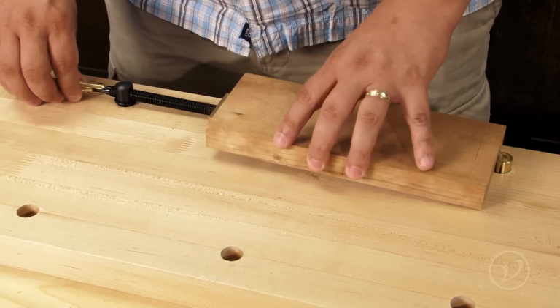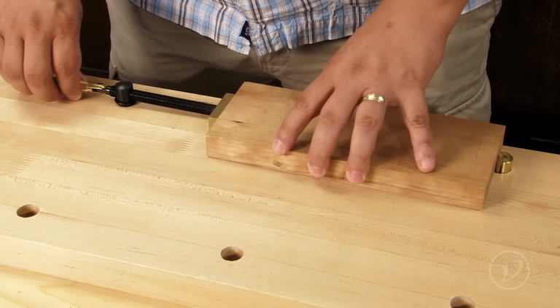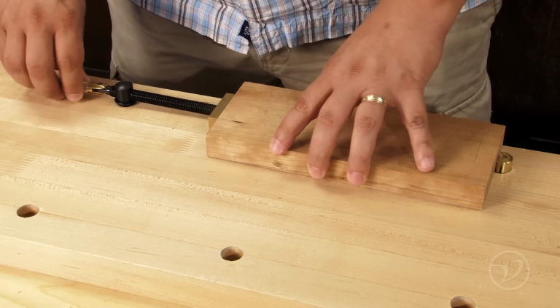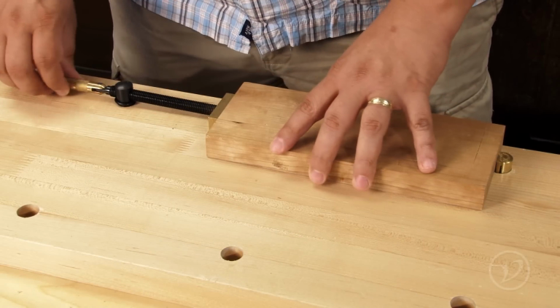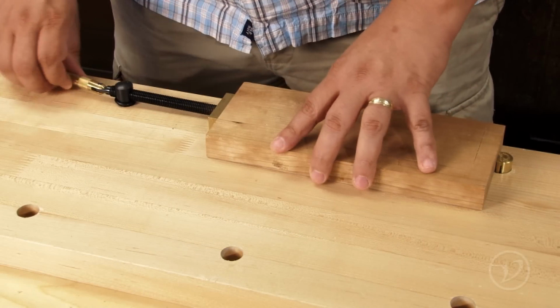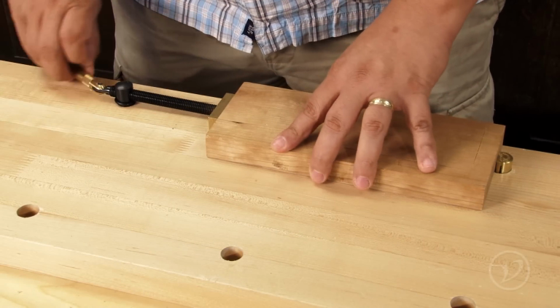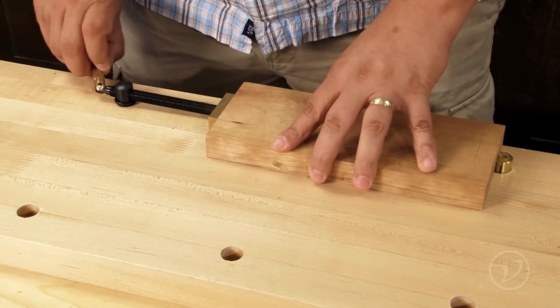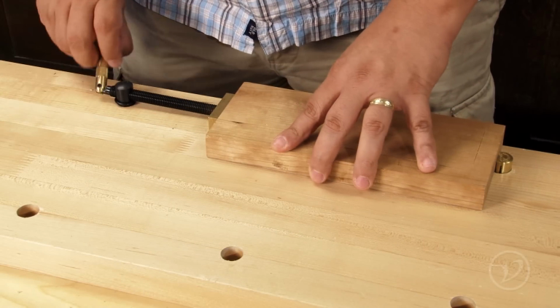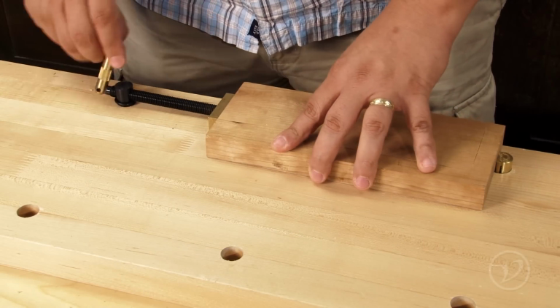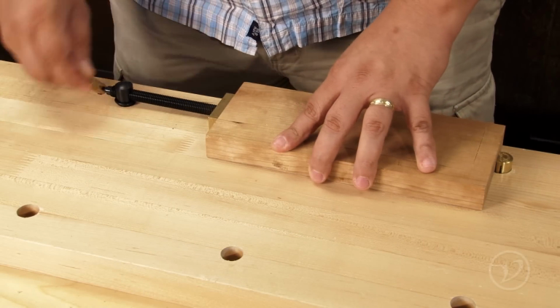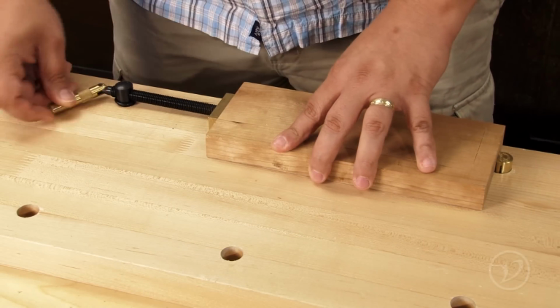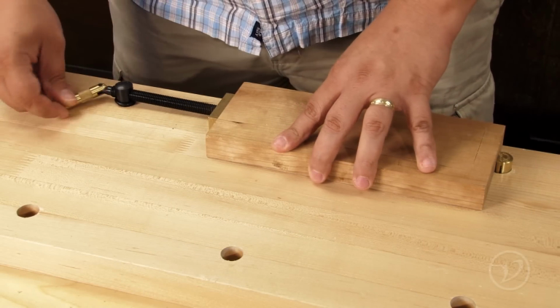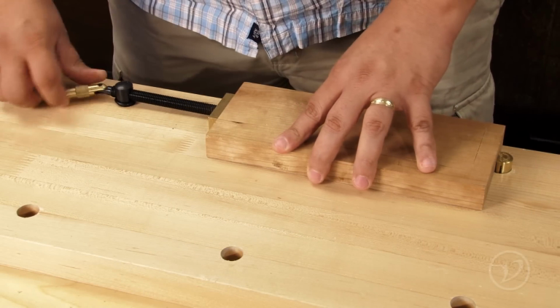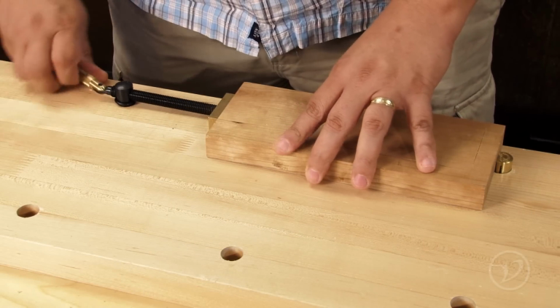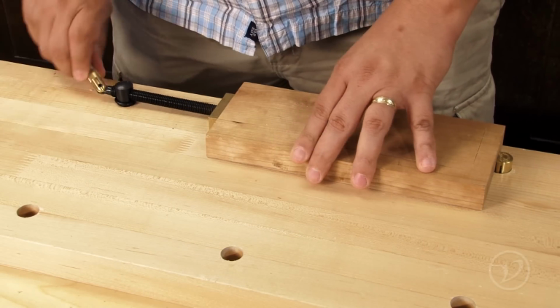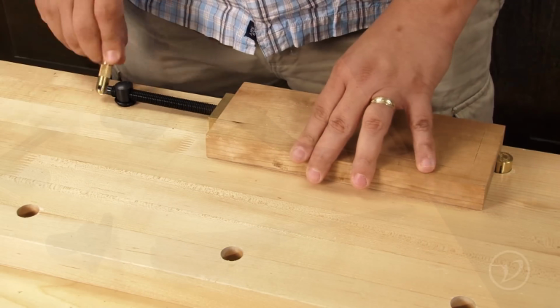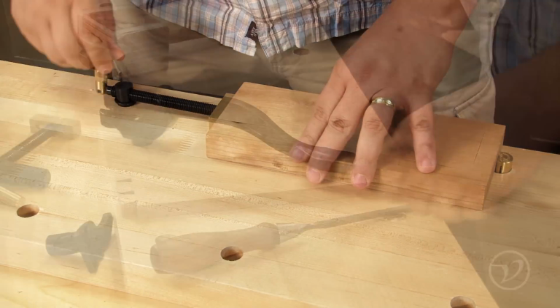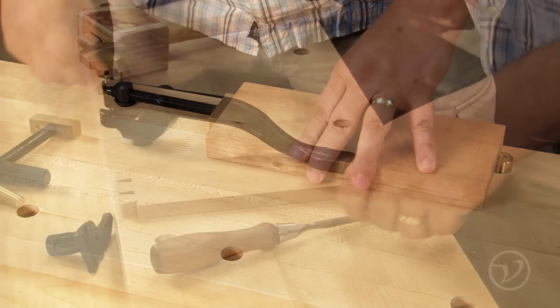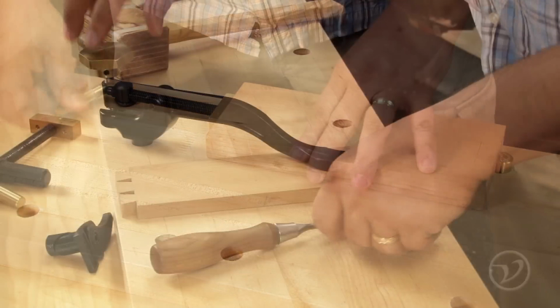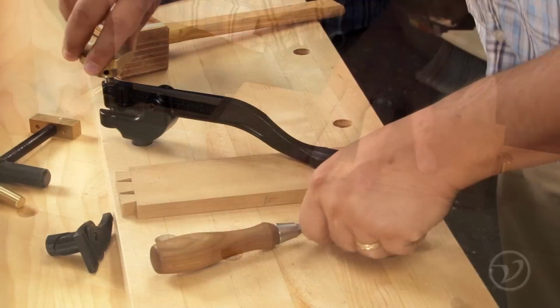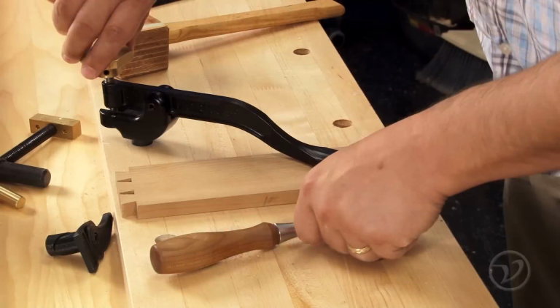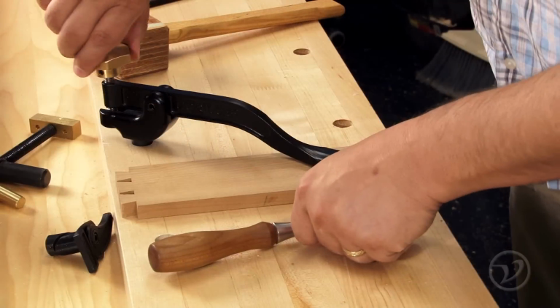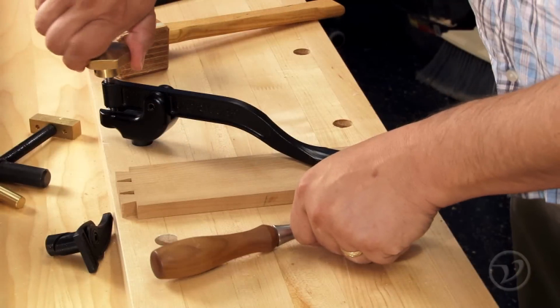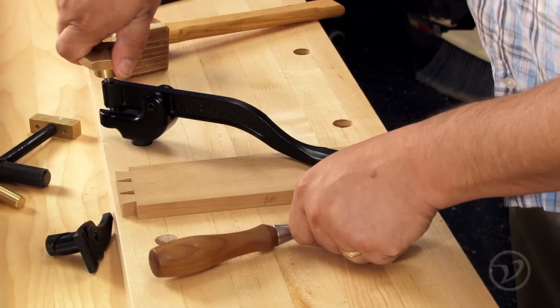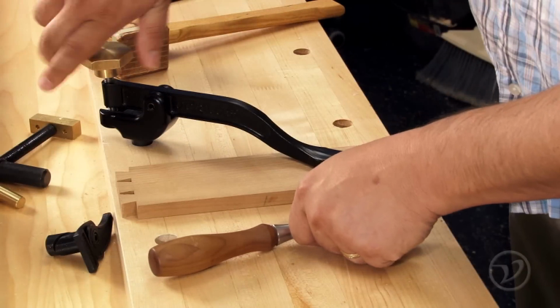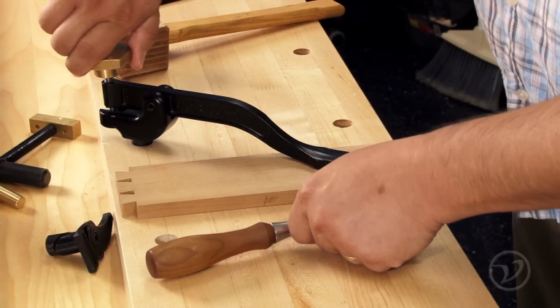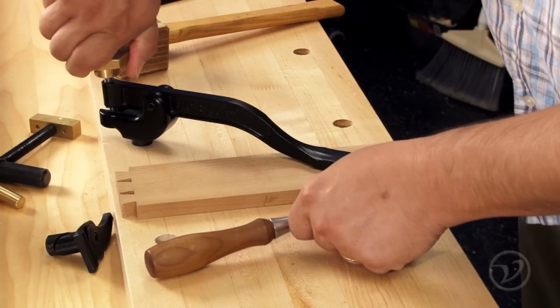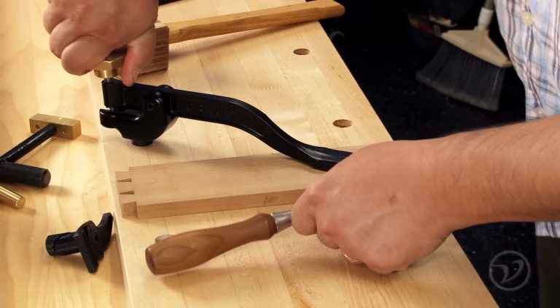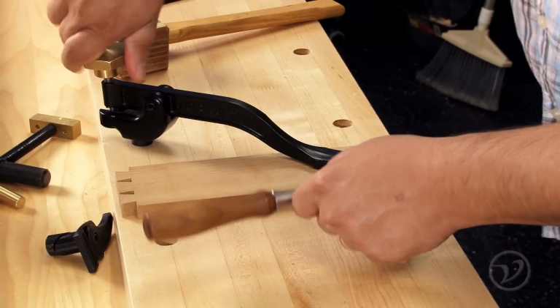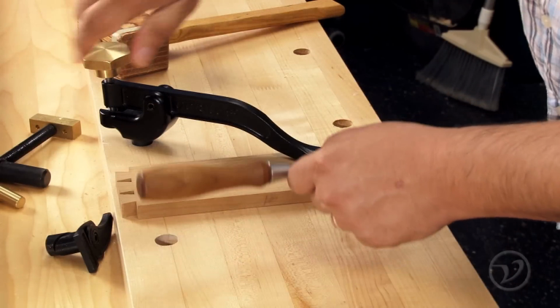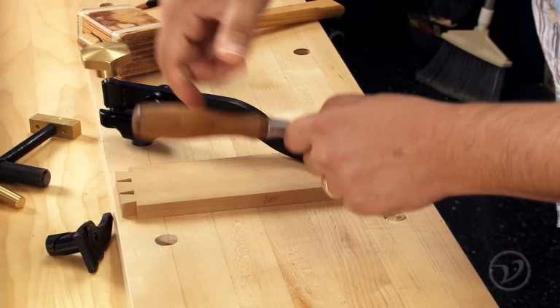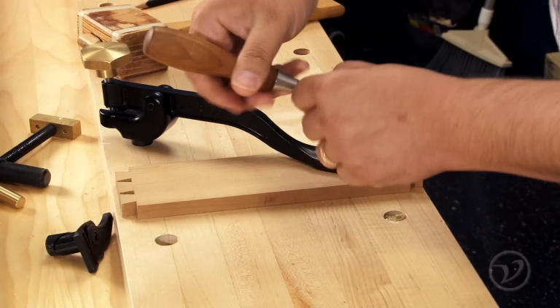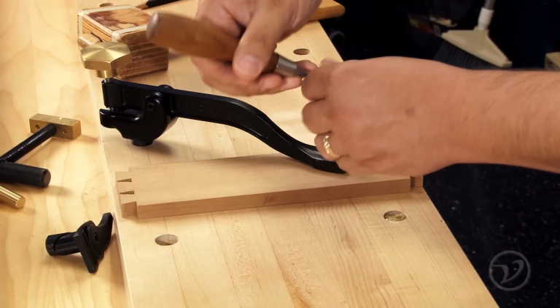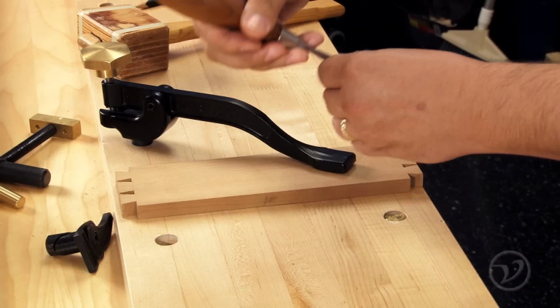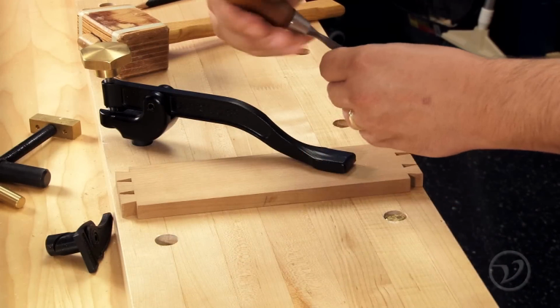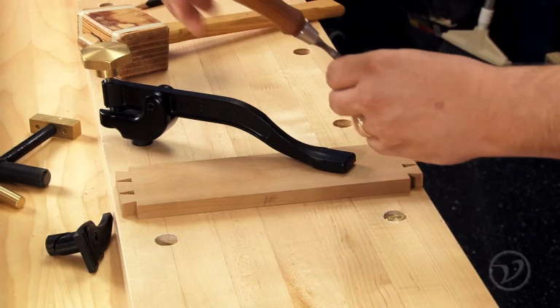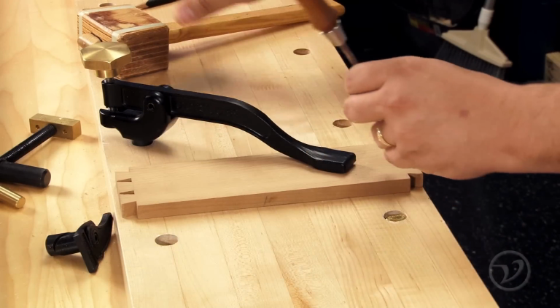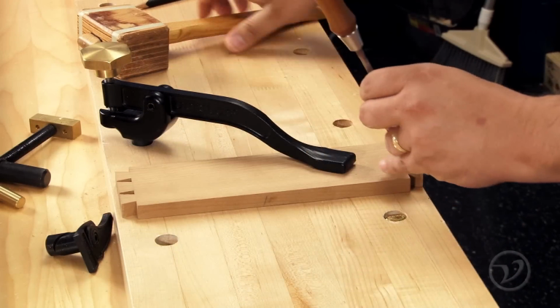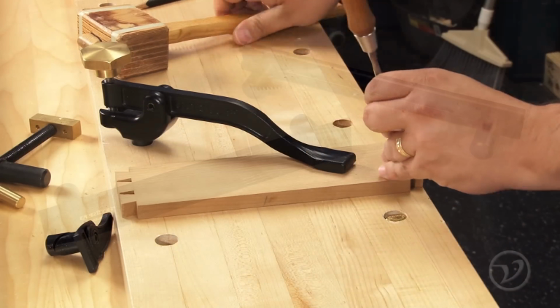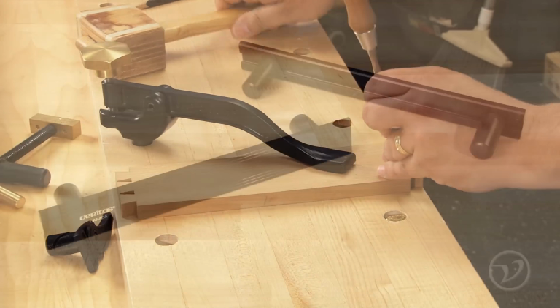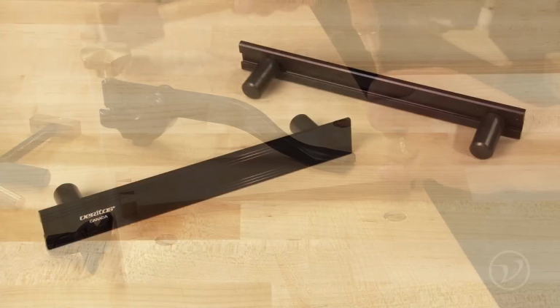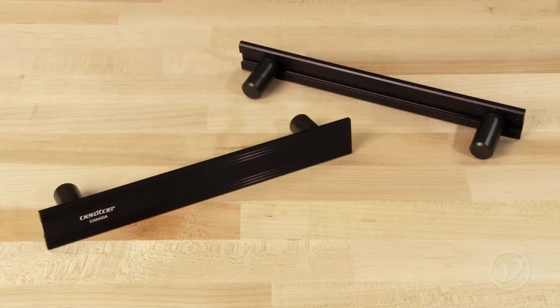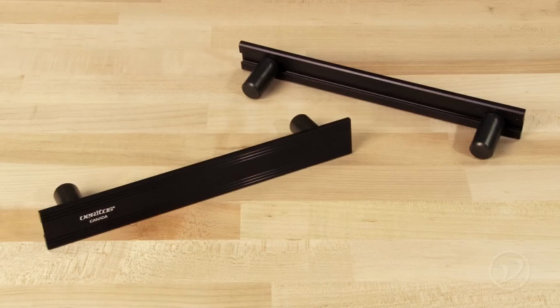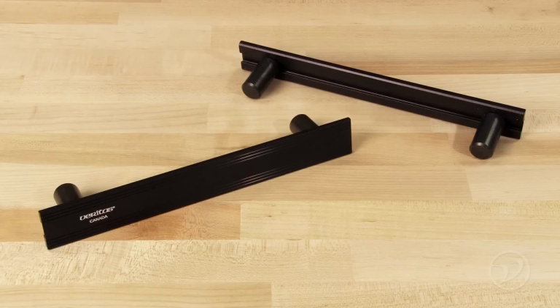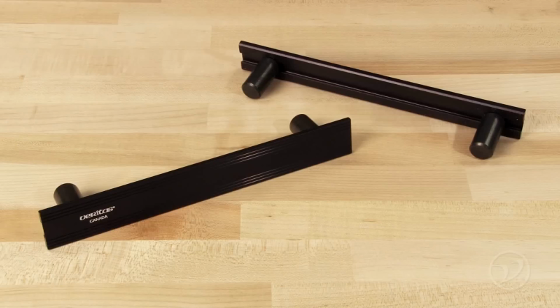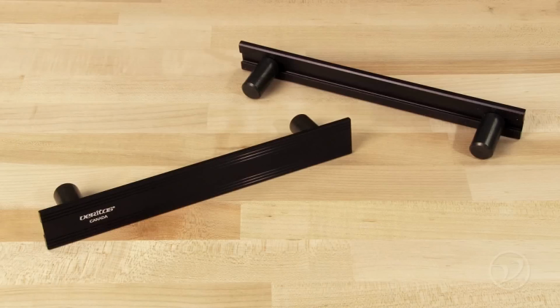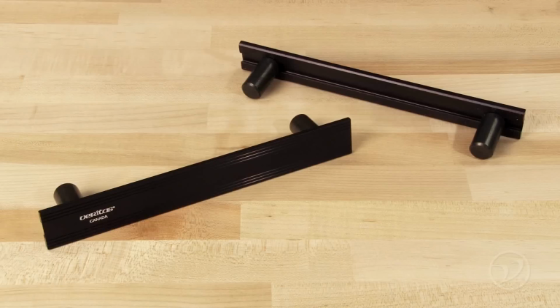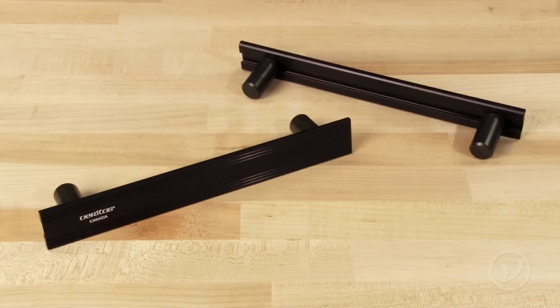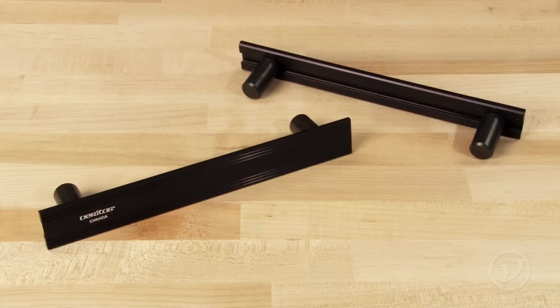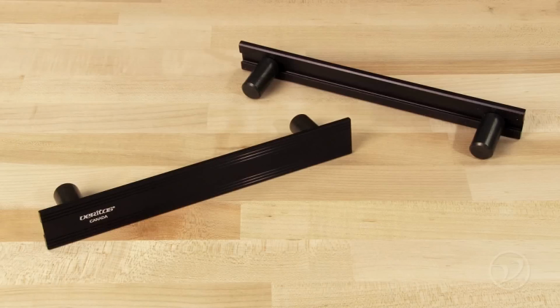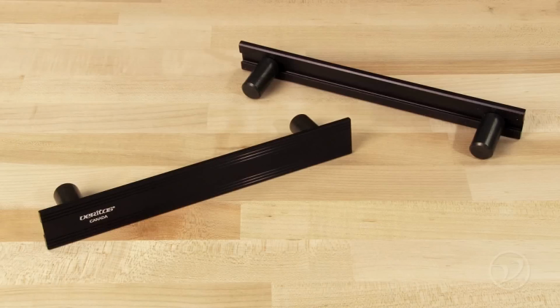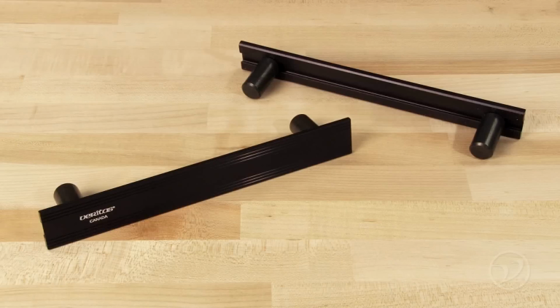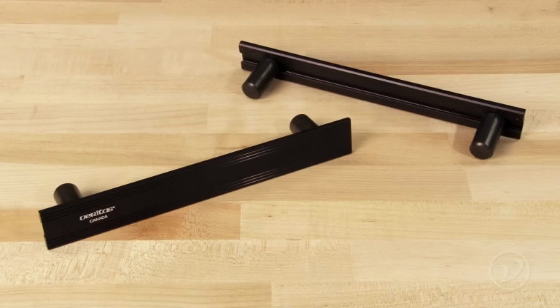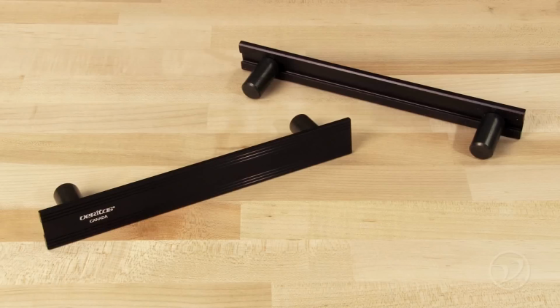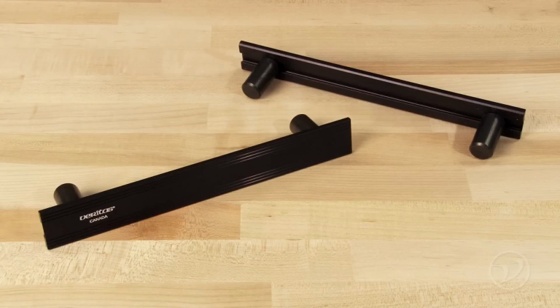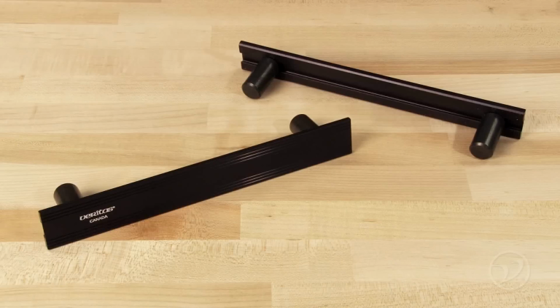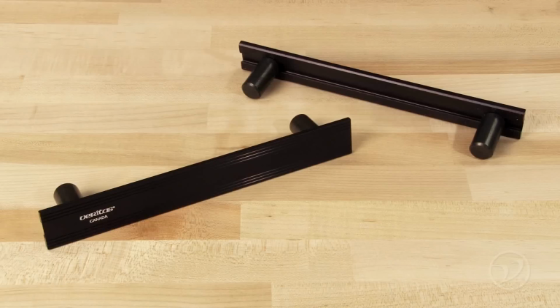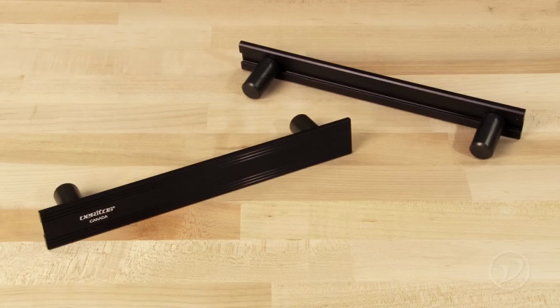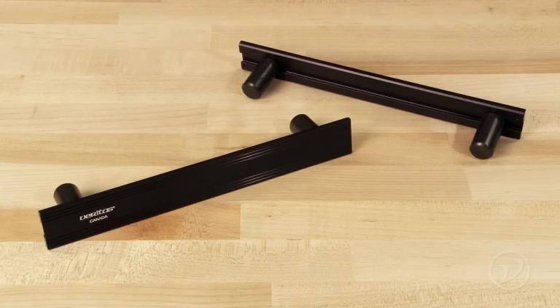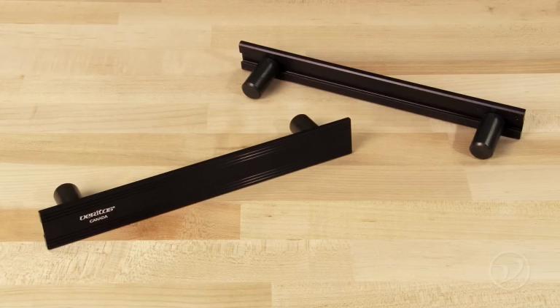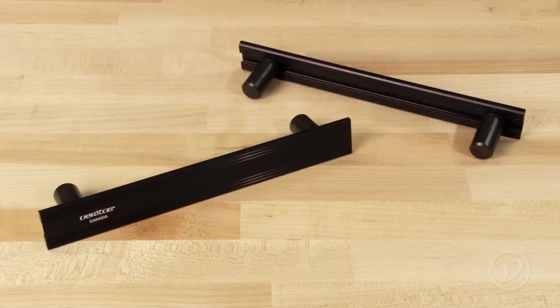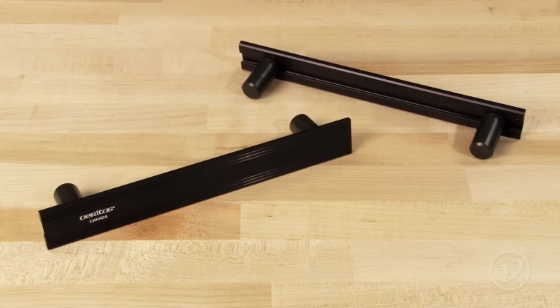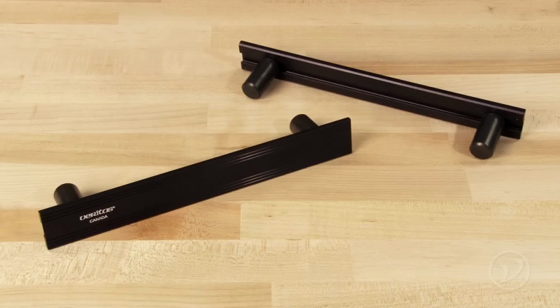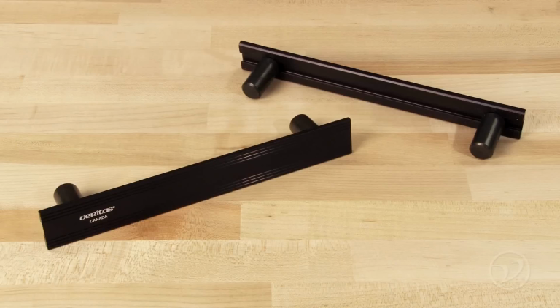Work holding devices are helpful when working with hand tools on a workbench. Veritas has released a bench accessory called a planing stop.